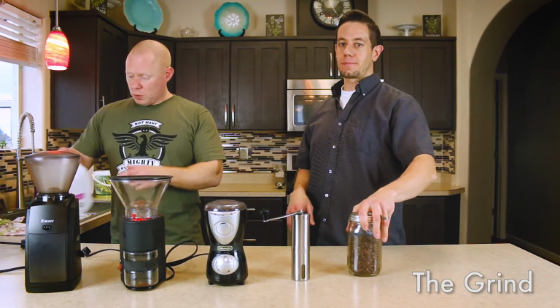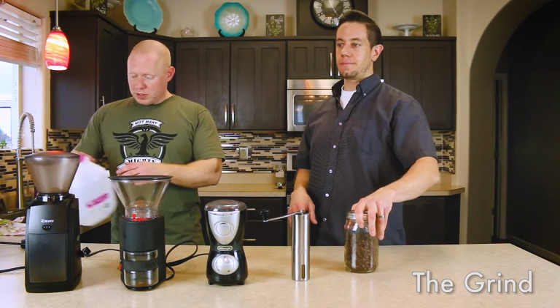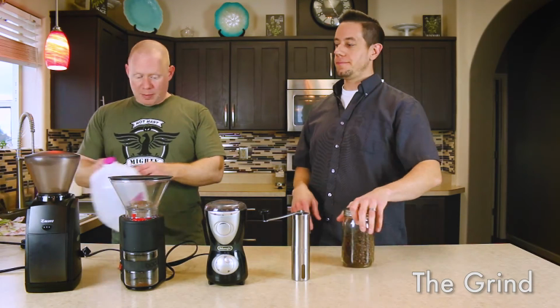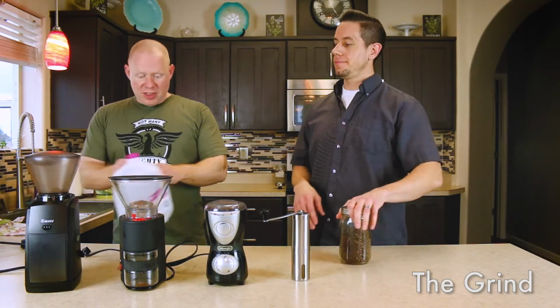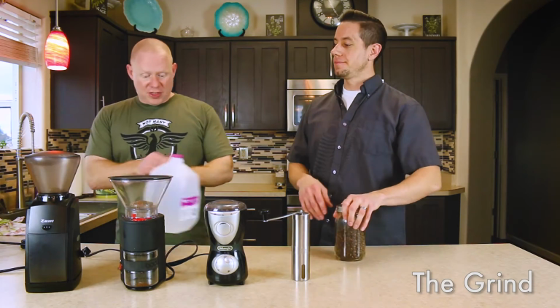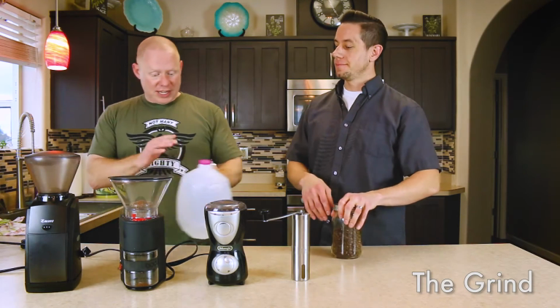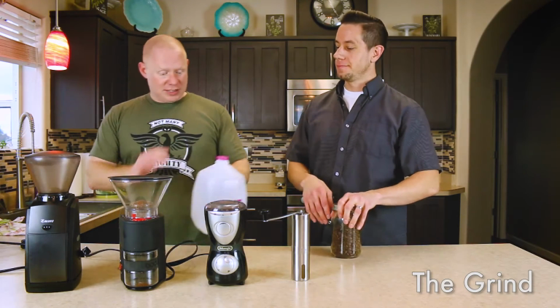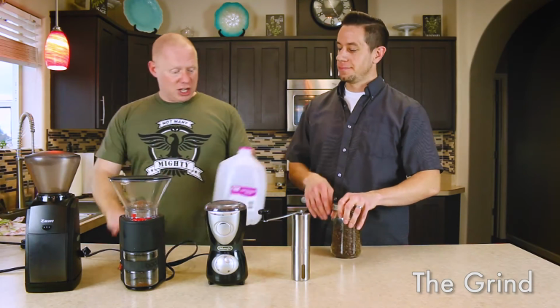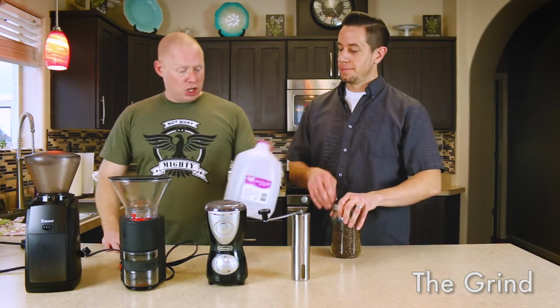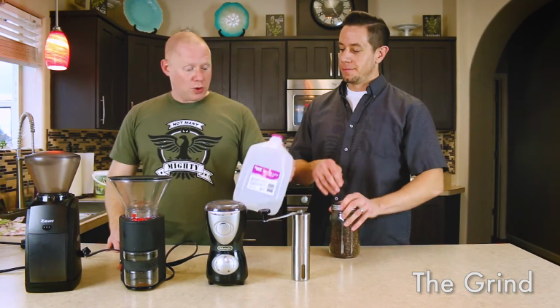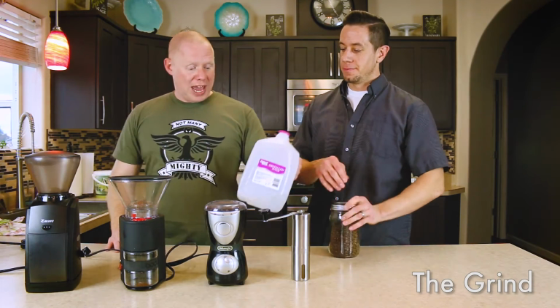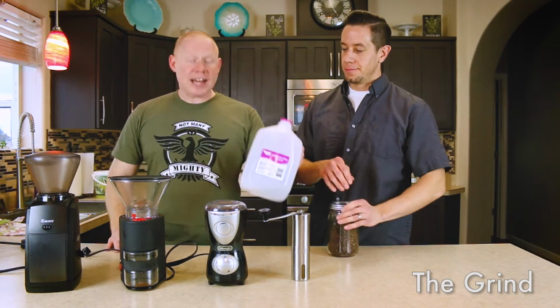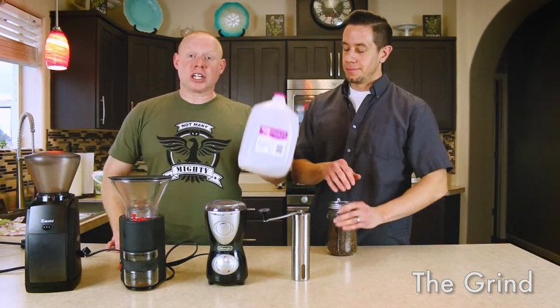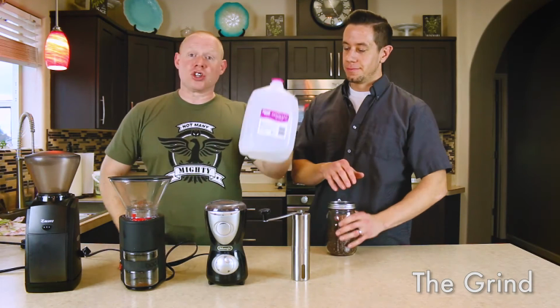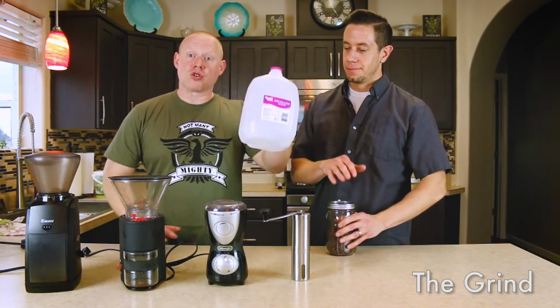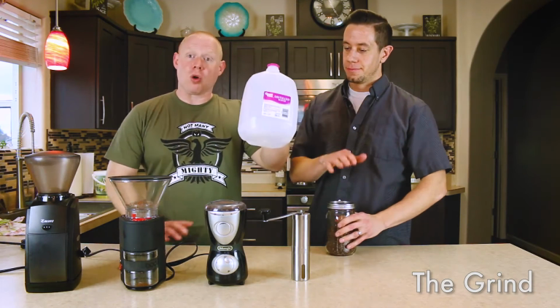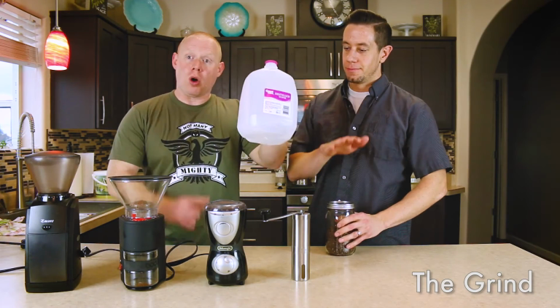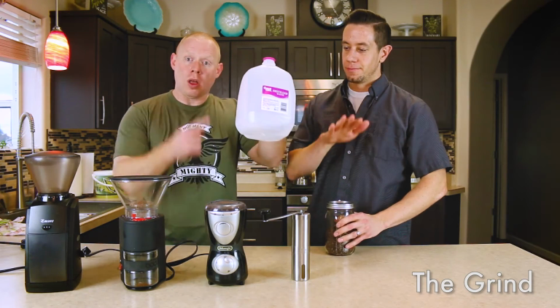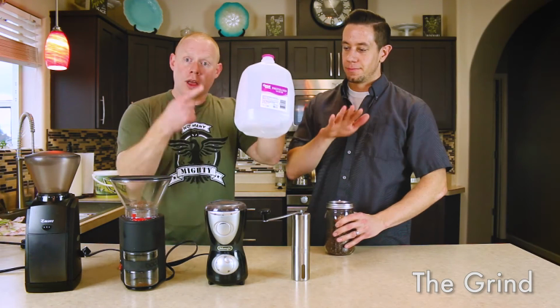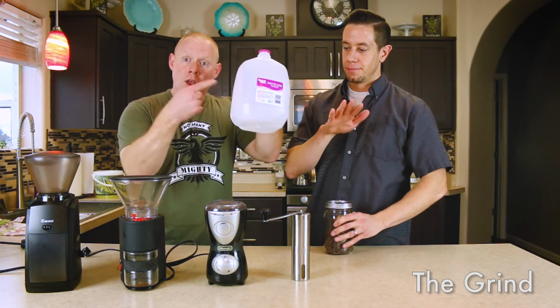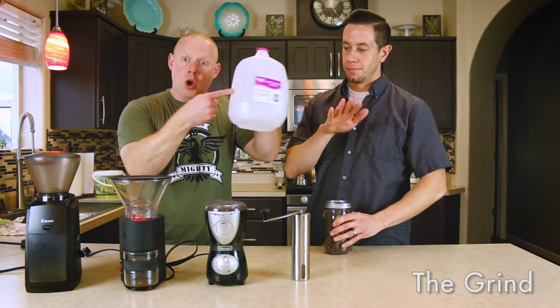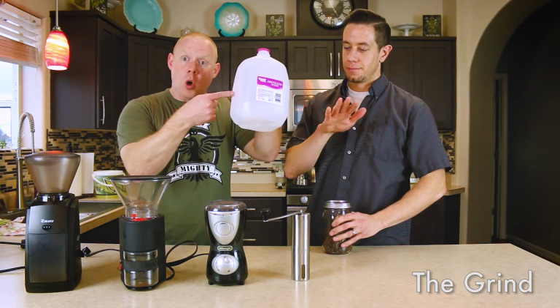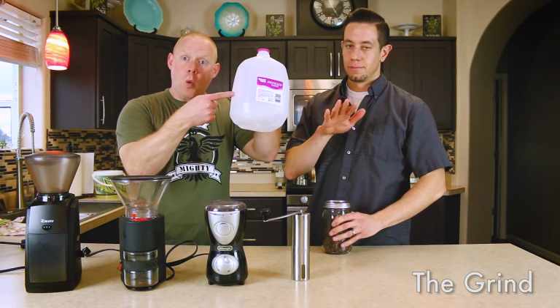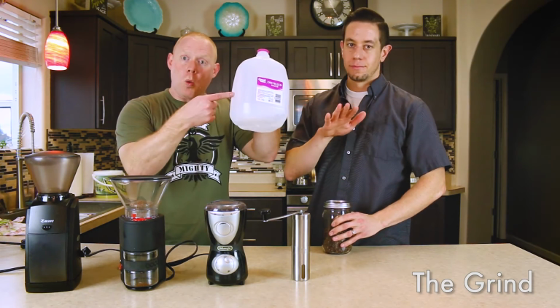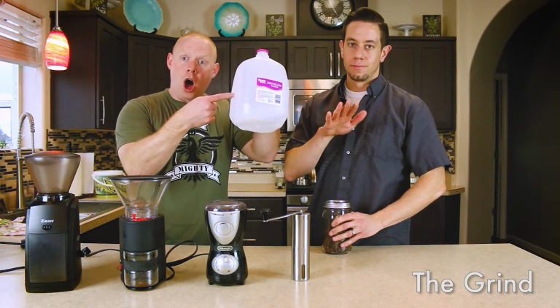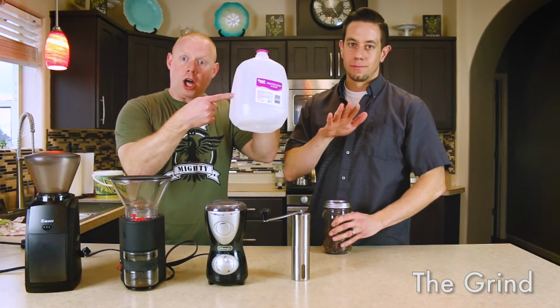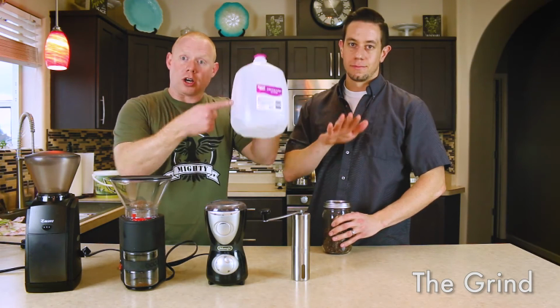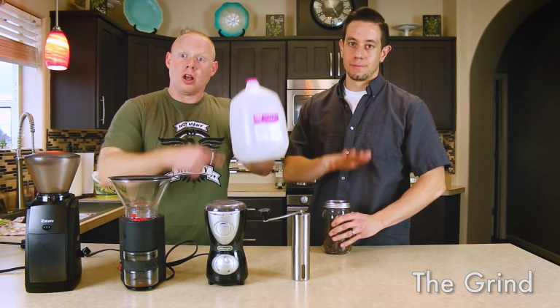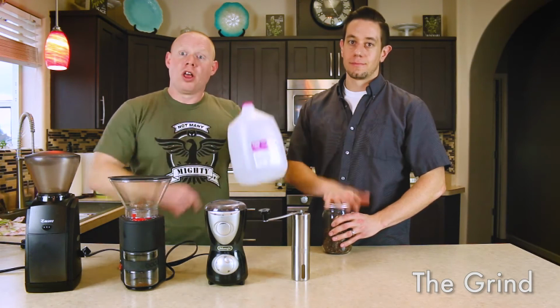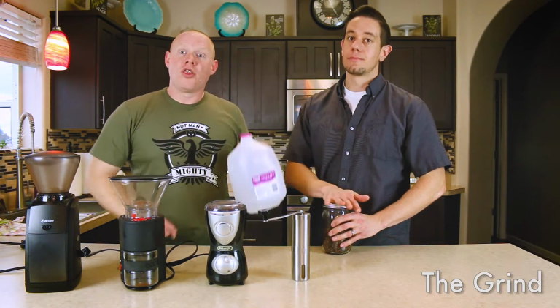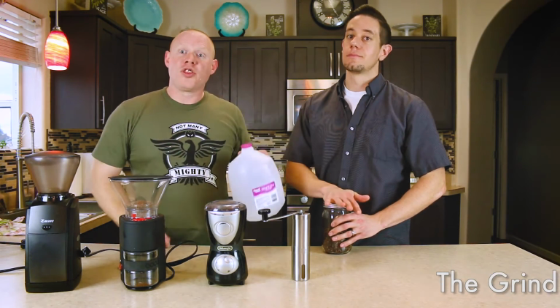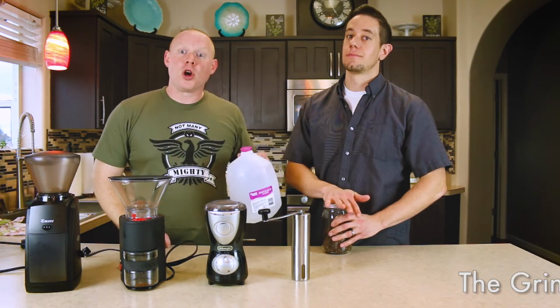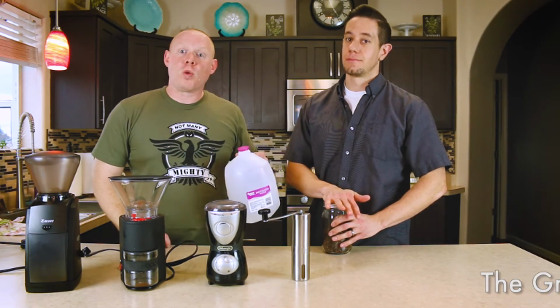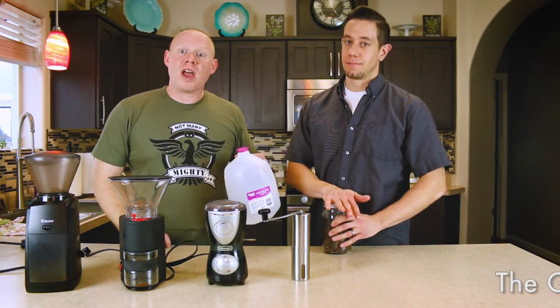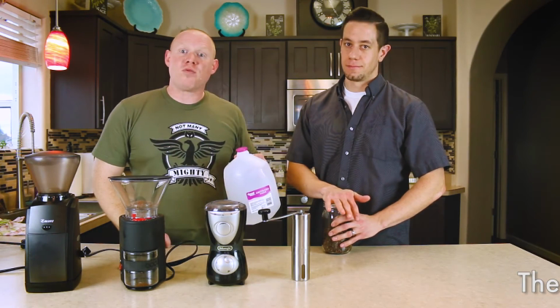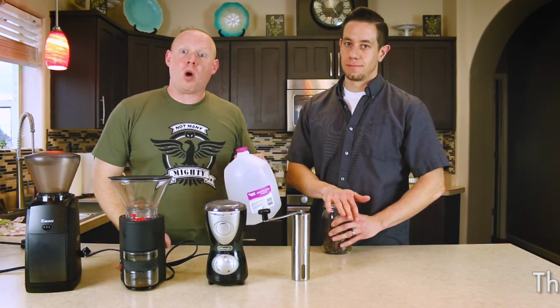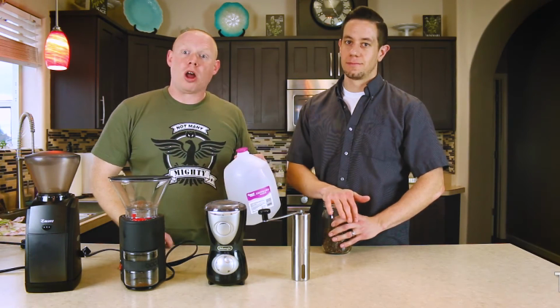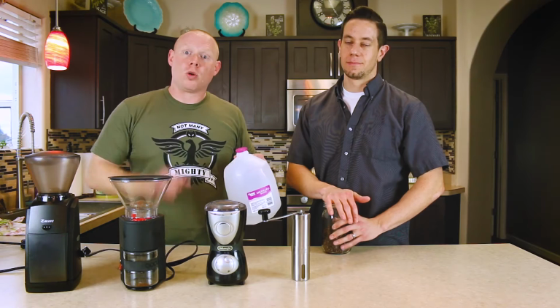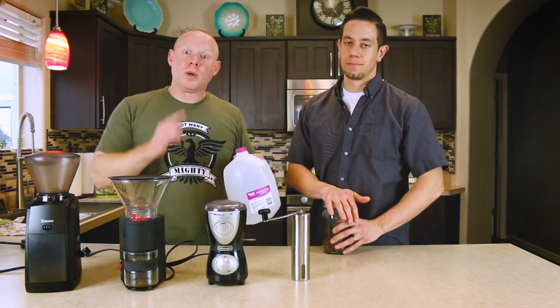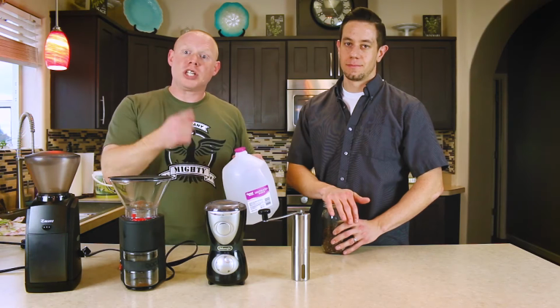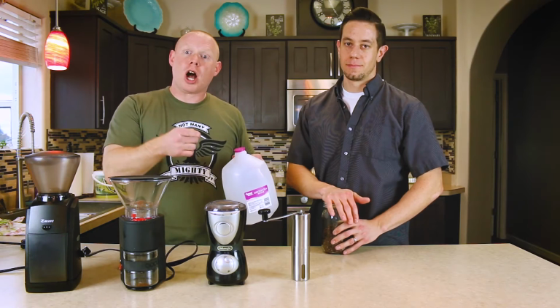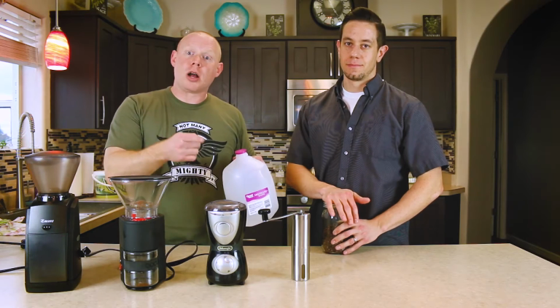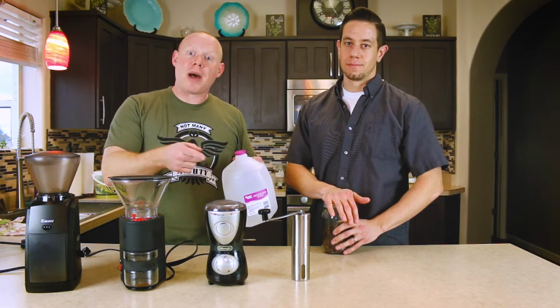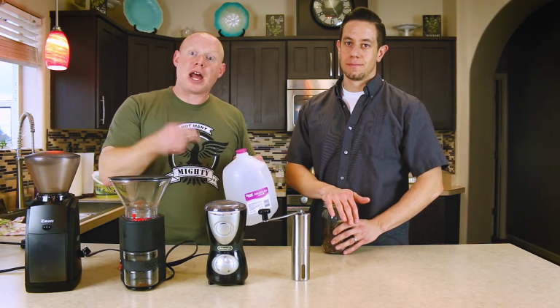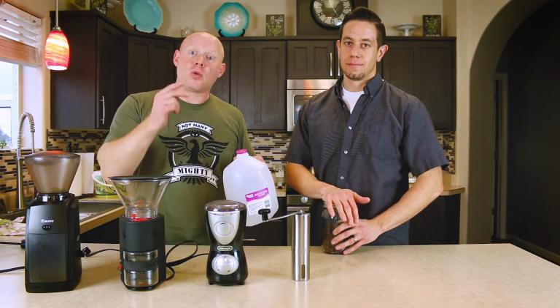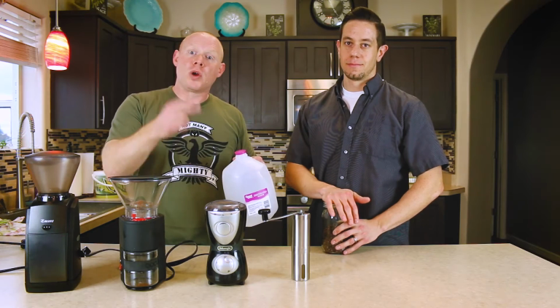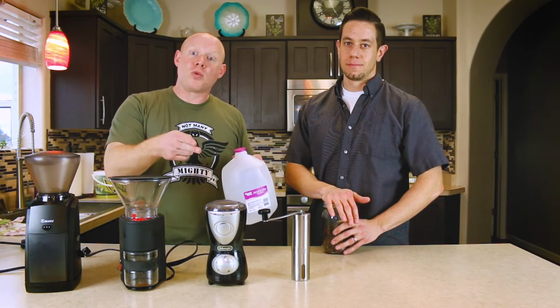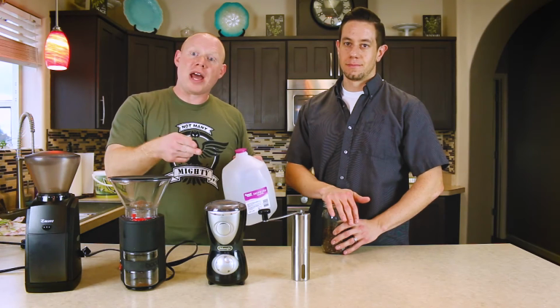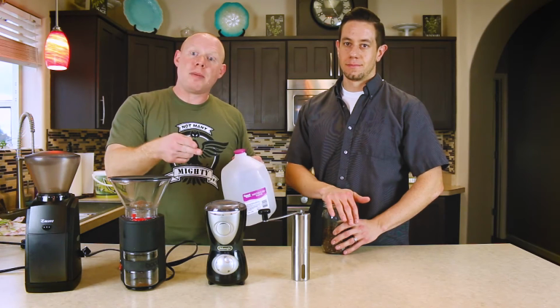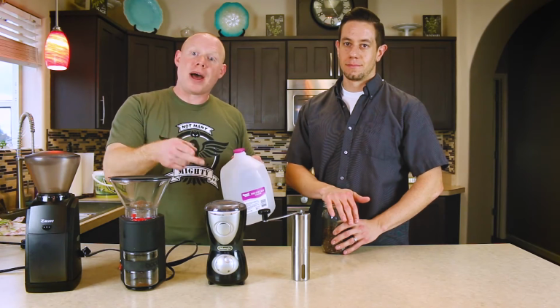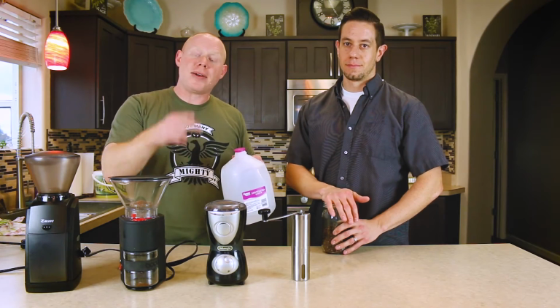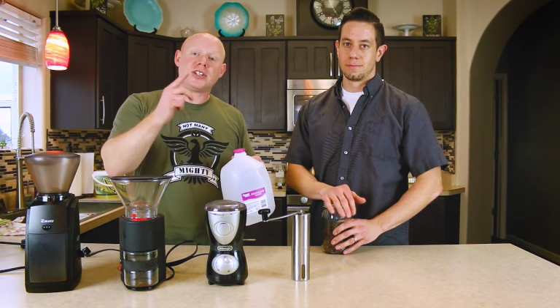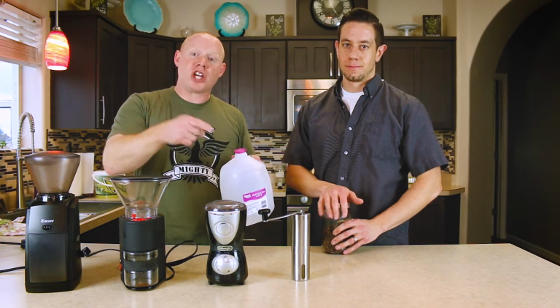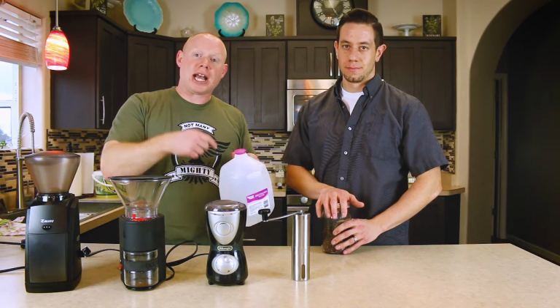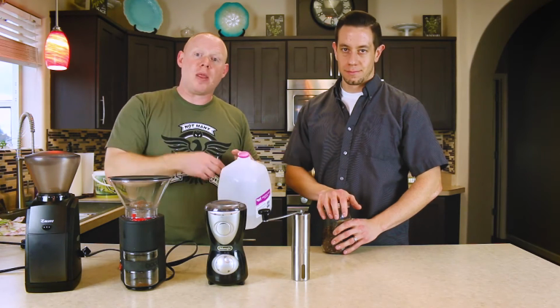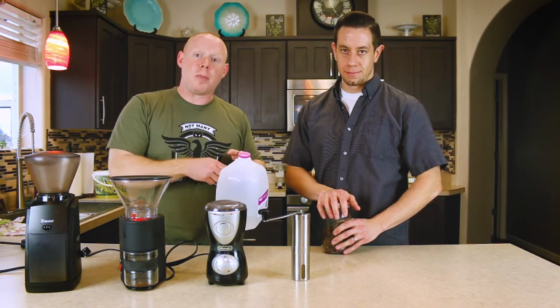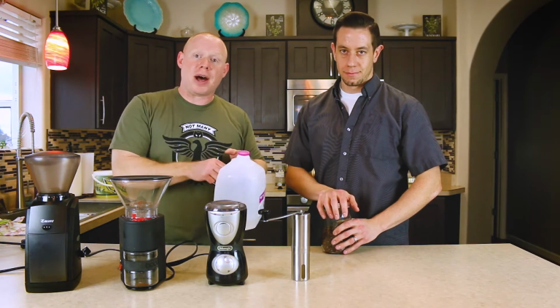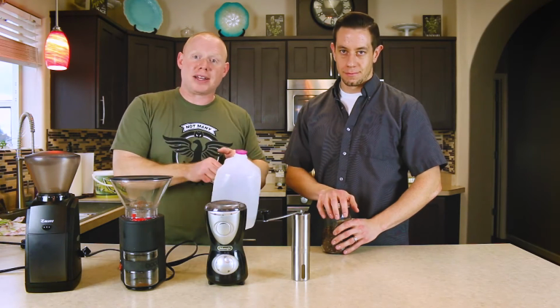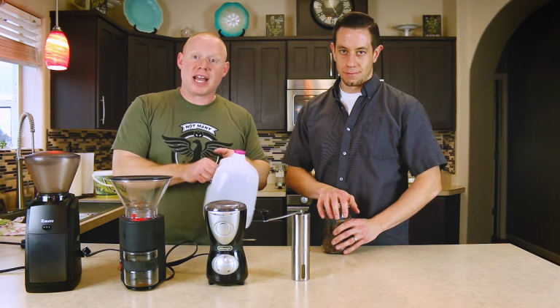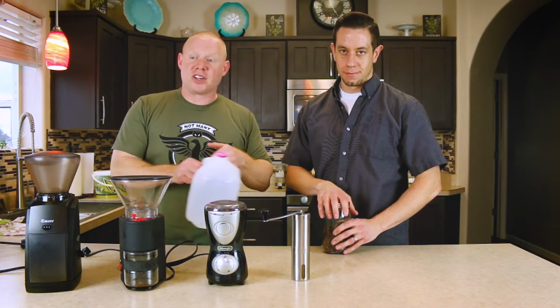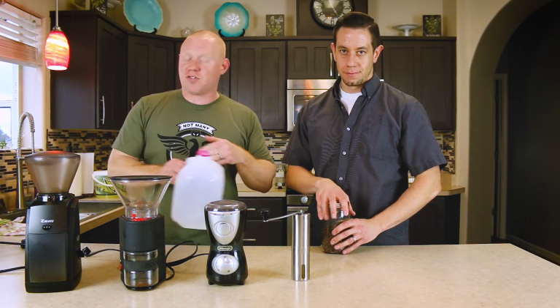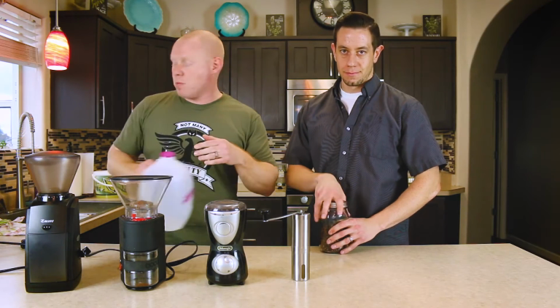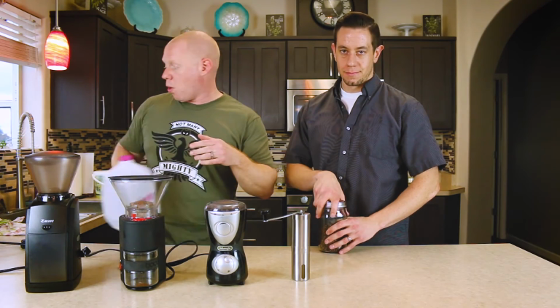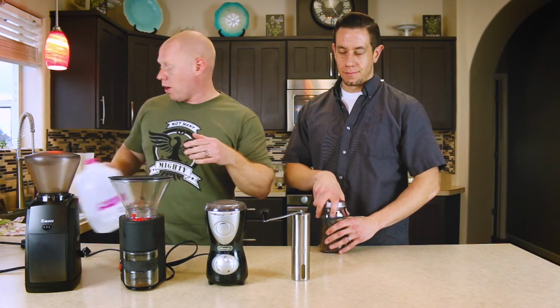Some of the things that you can control: water — third wave water. We talk about it, we write about it. Check out the podcast for more.